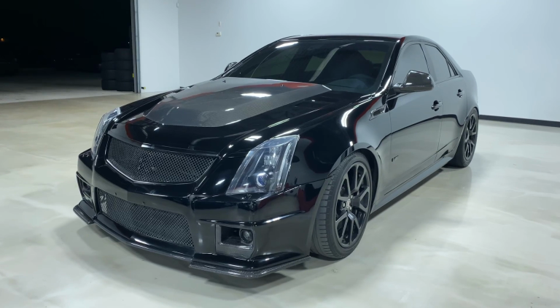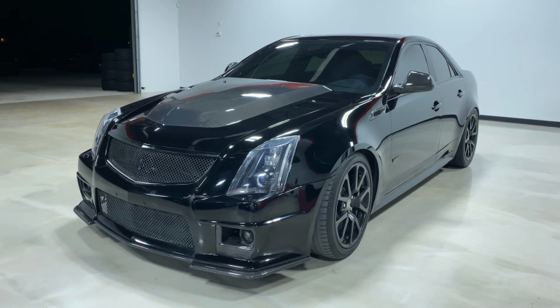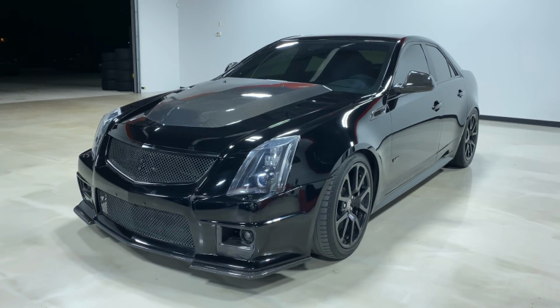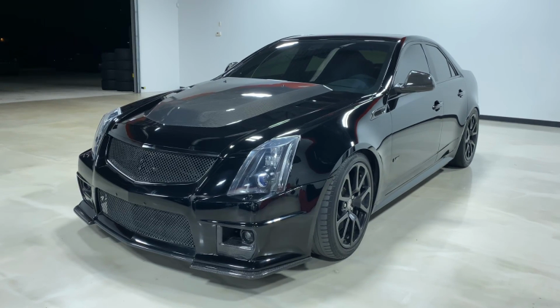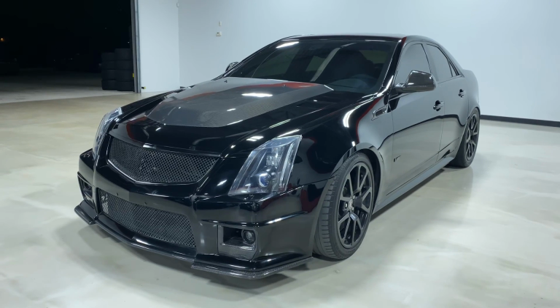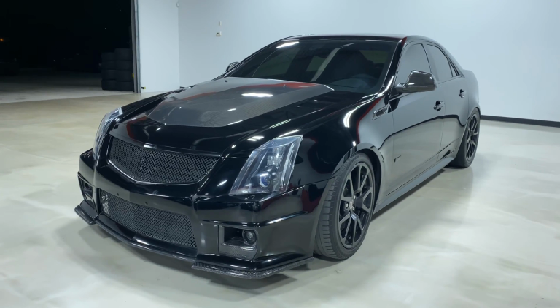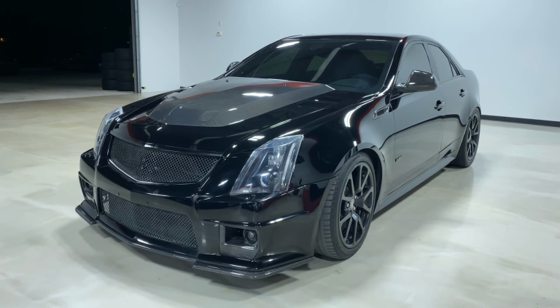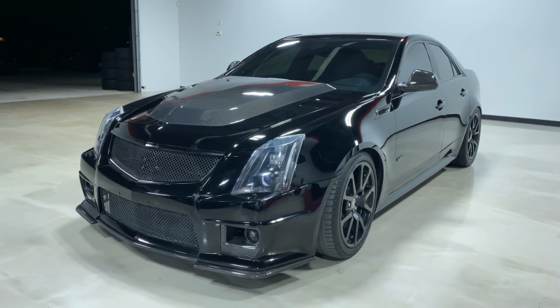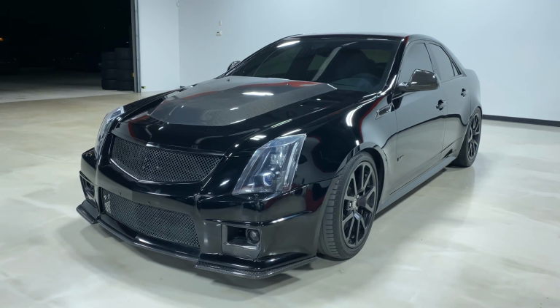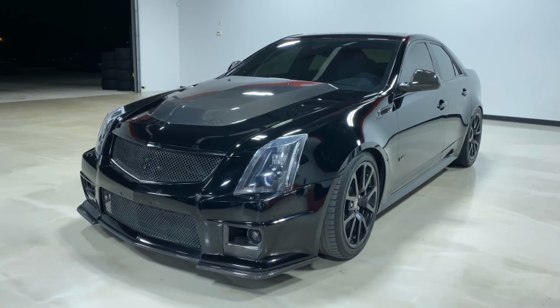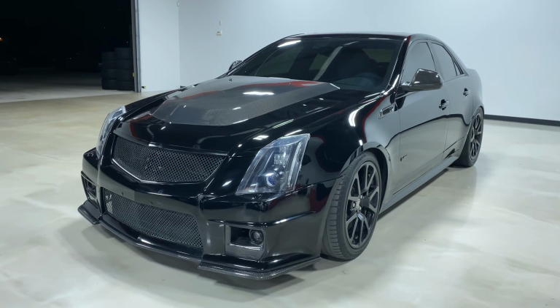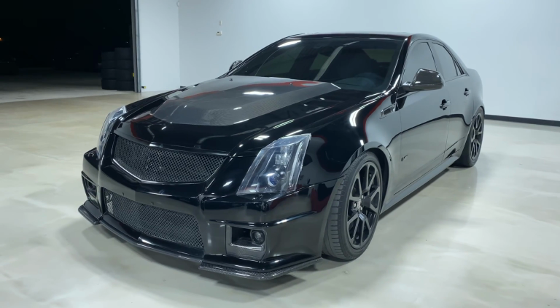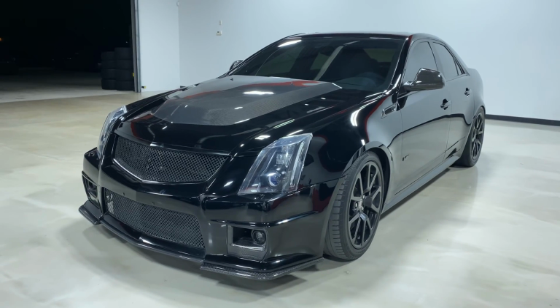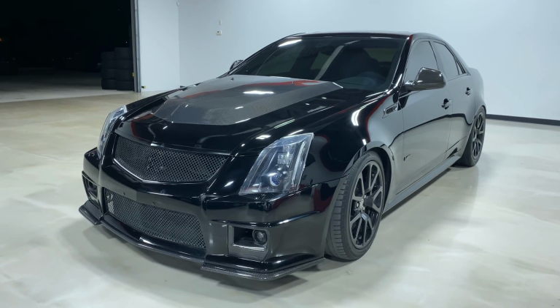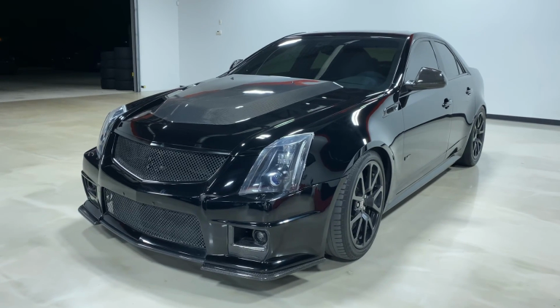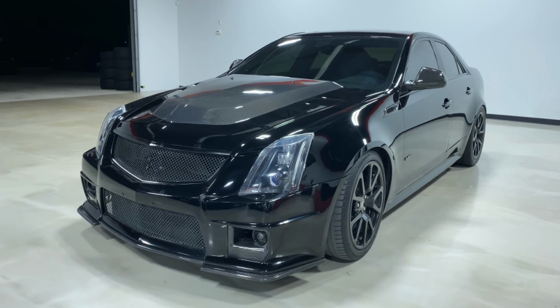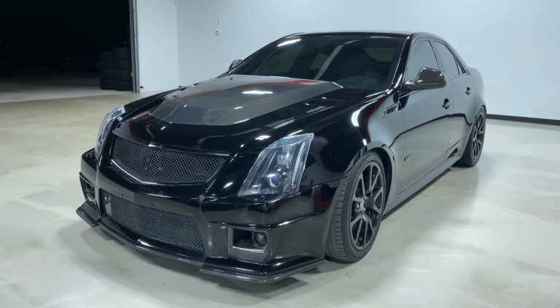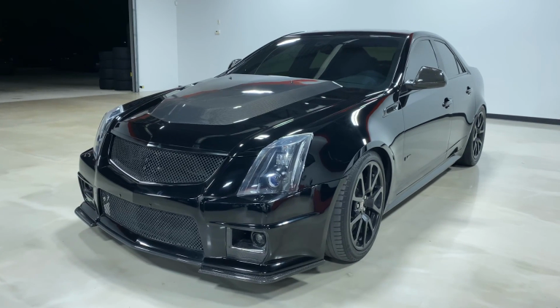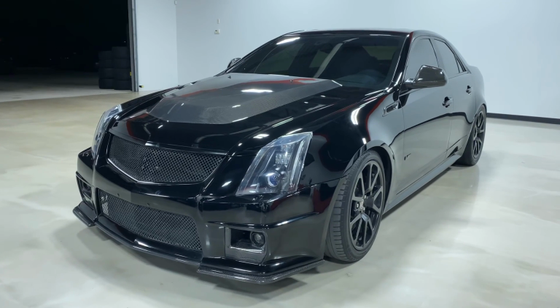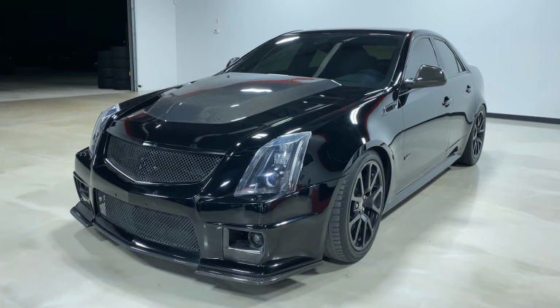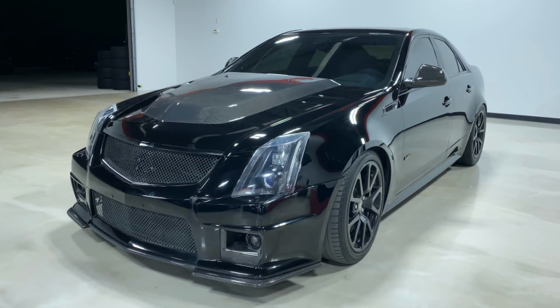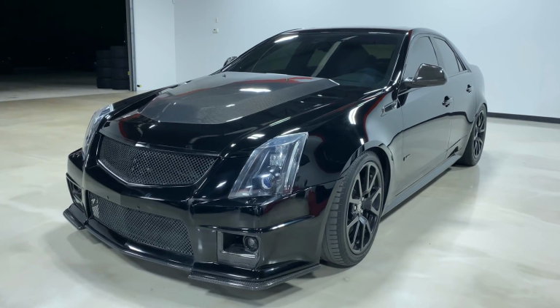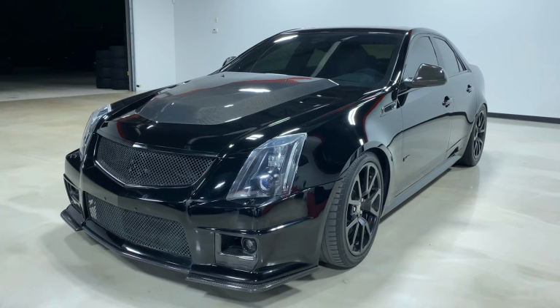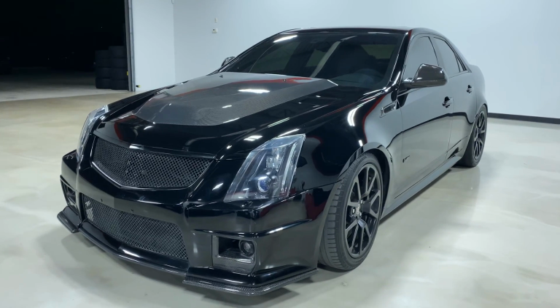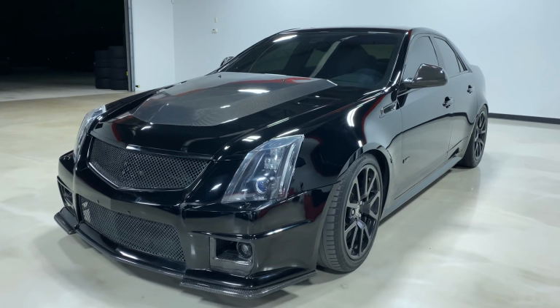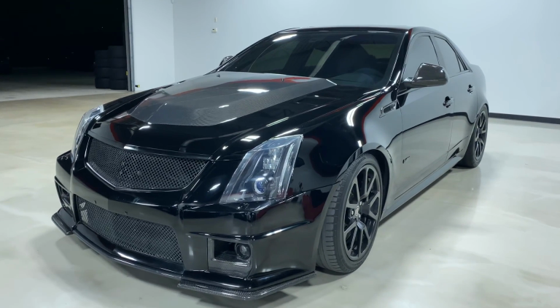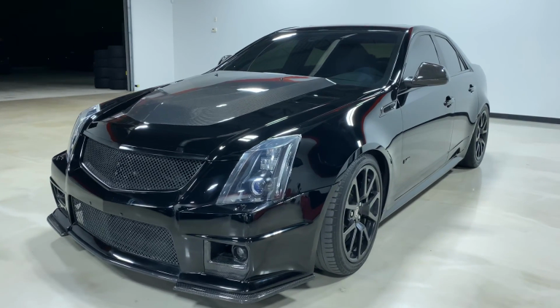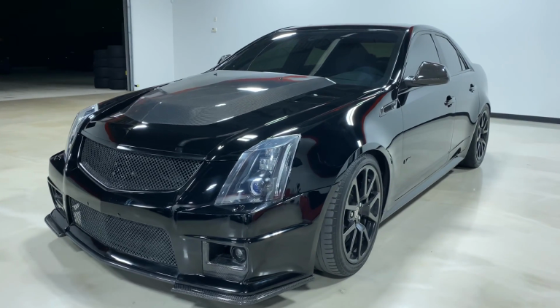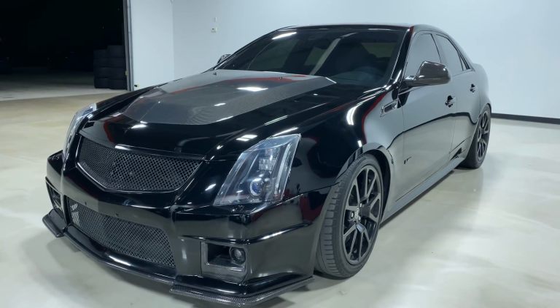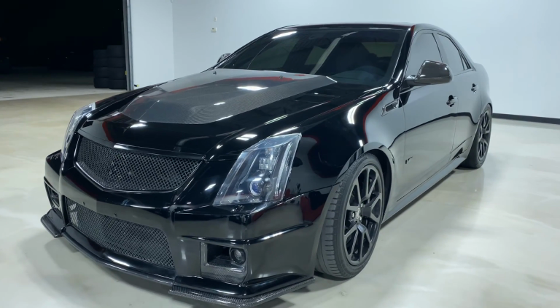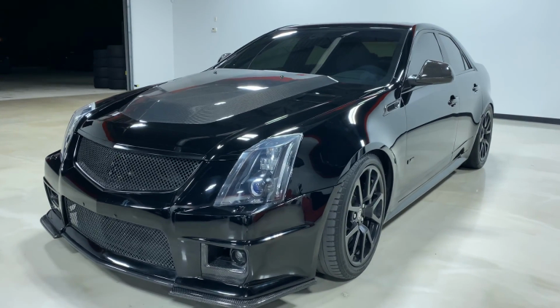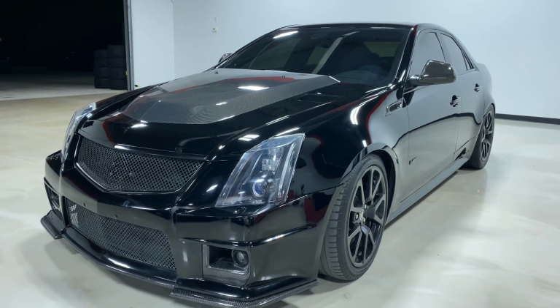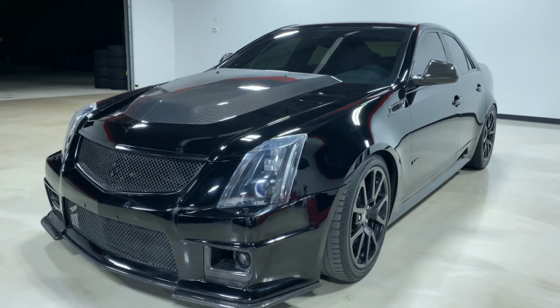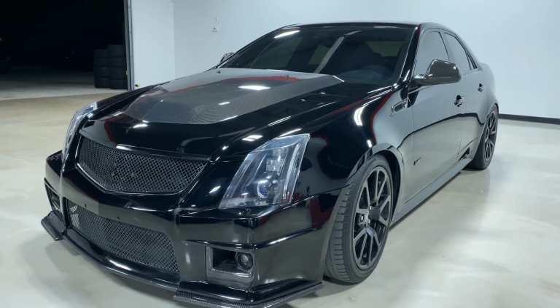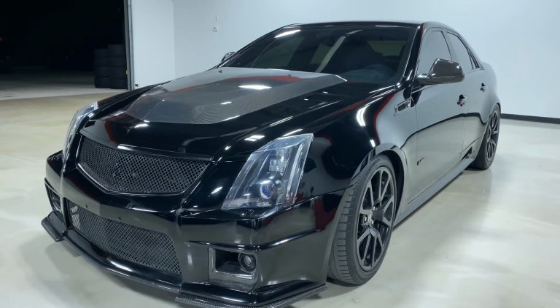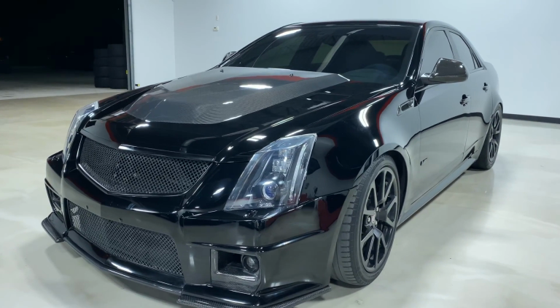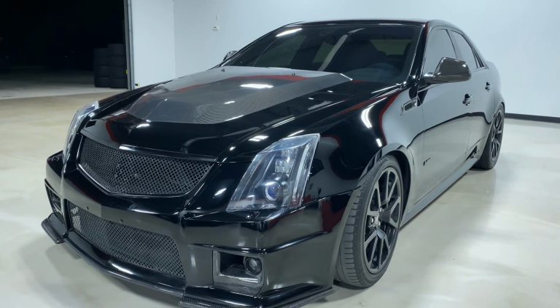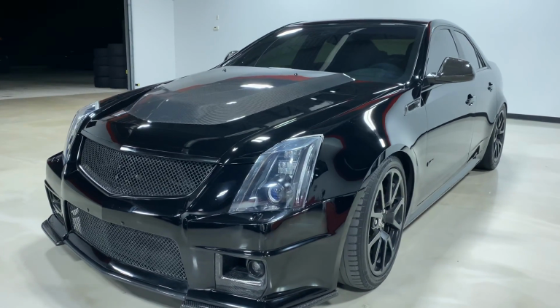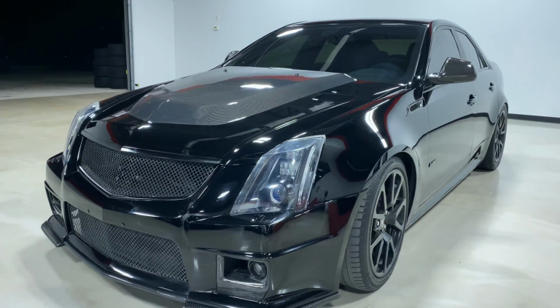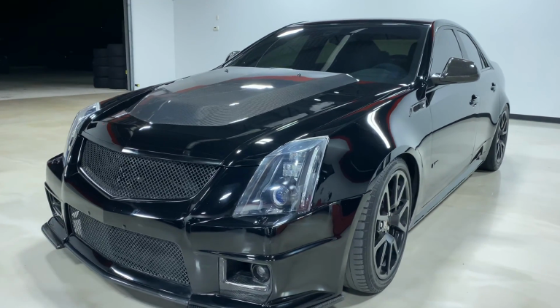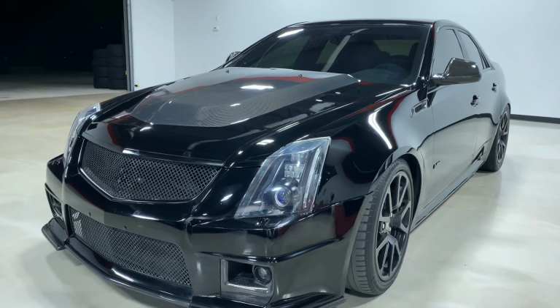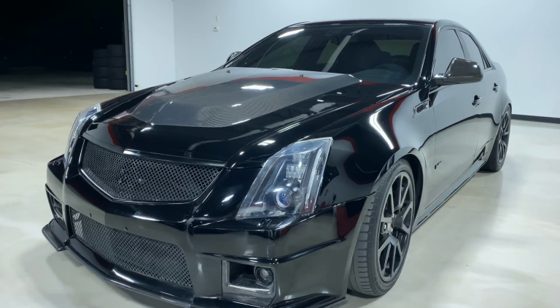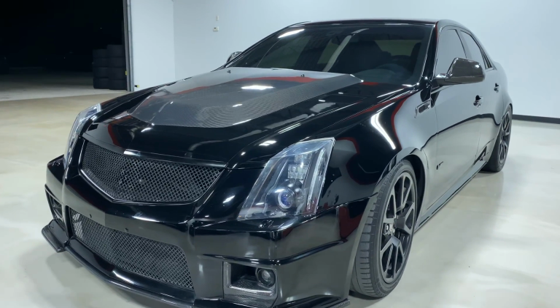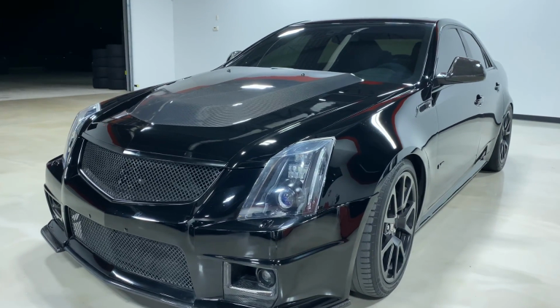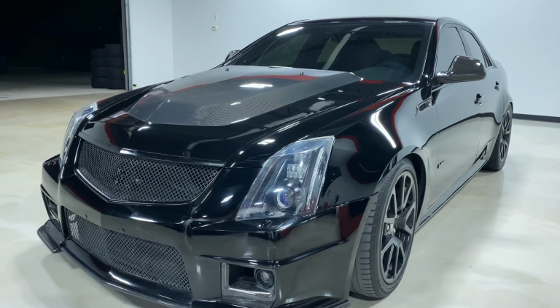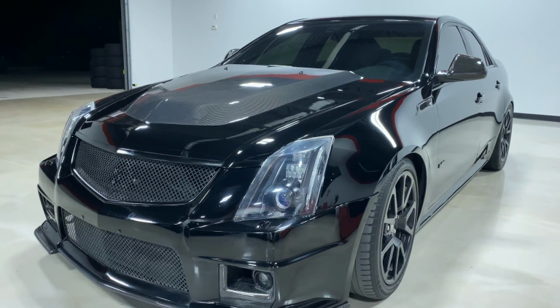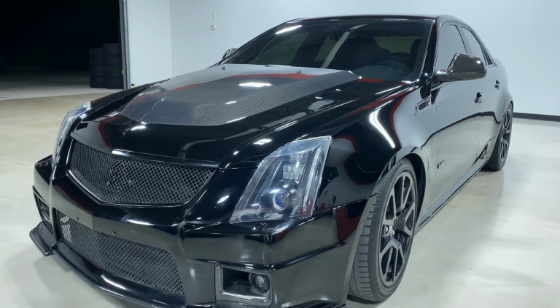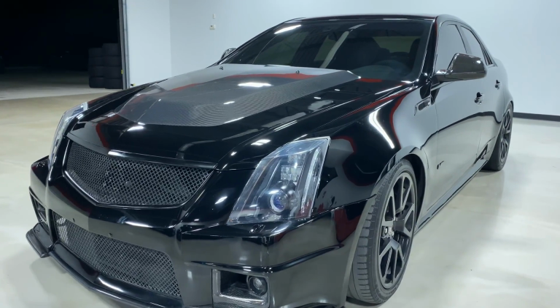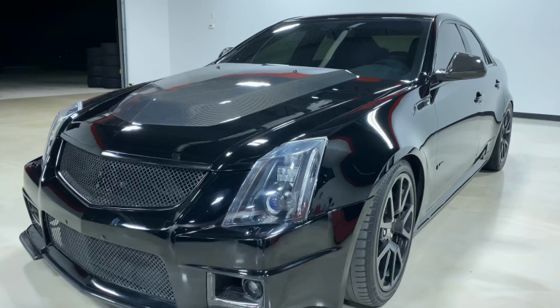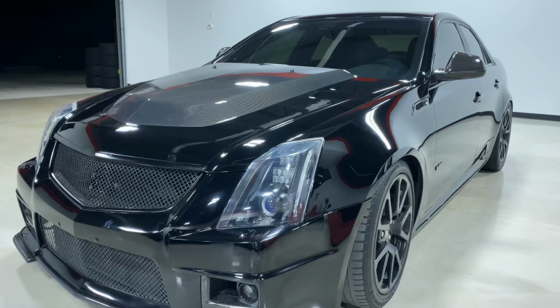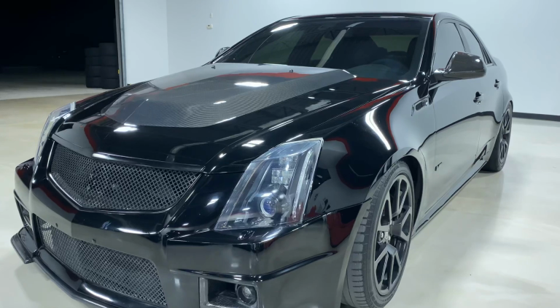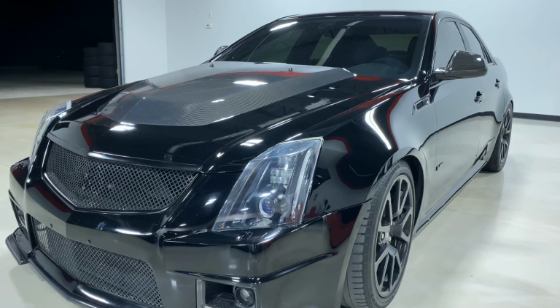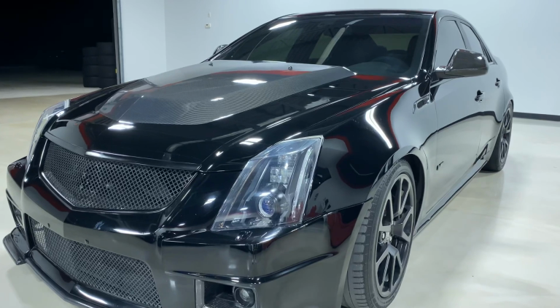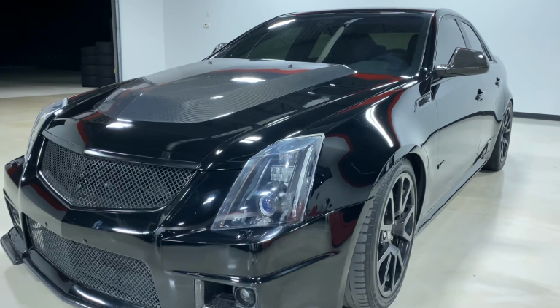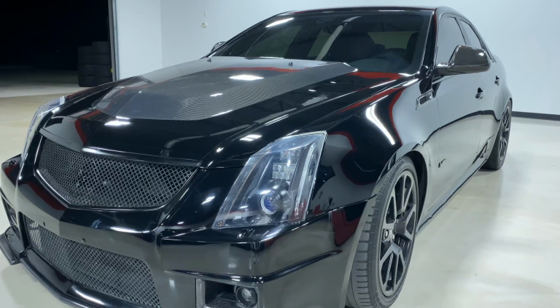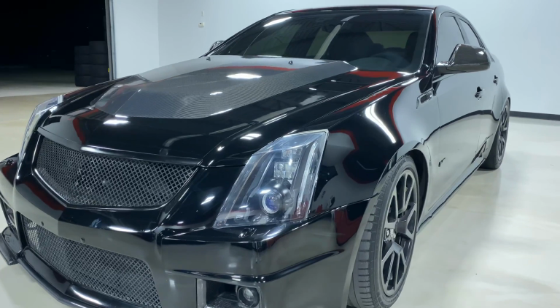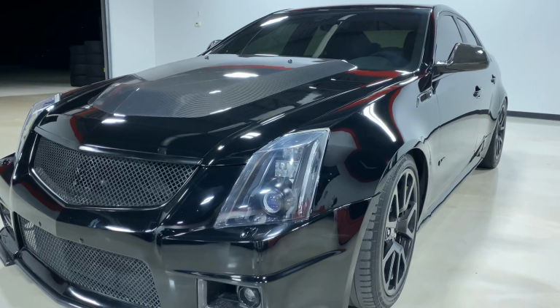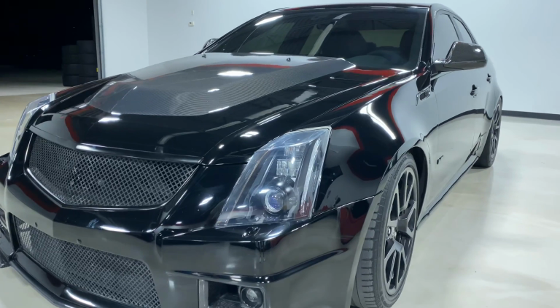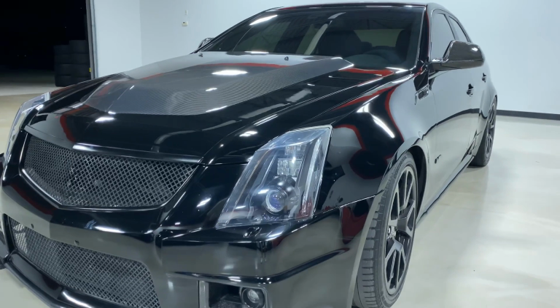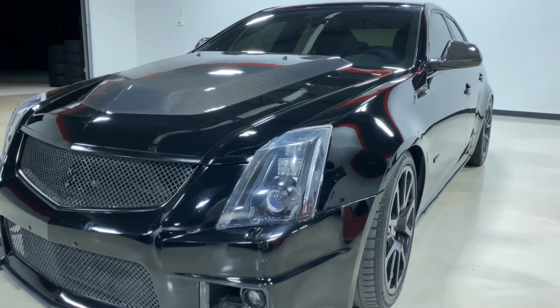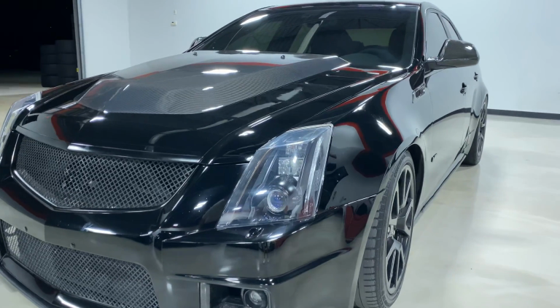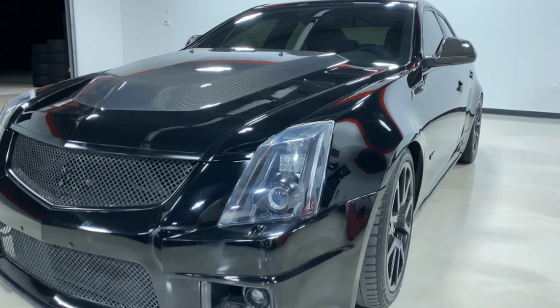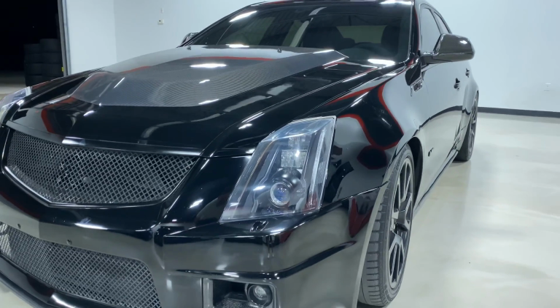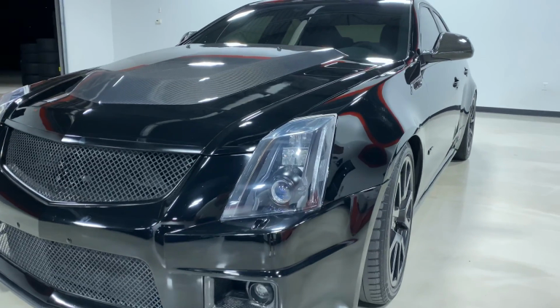Hey everyone, this is Eliud with Exotic Motorsports and this is our 2009 Cadillac CTS-V with 42,500 miles.